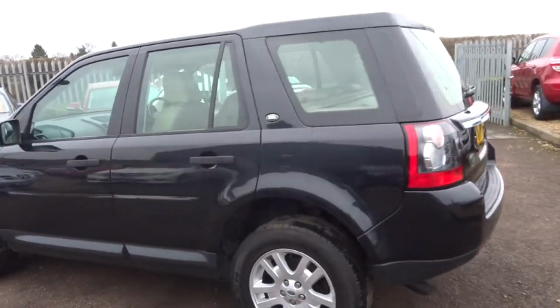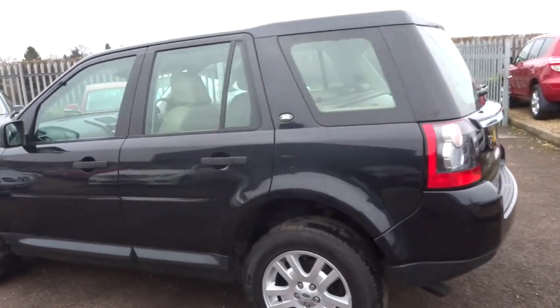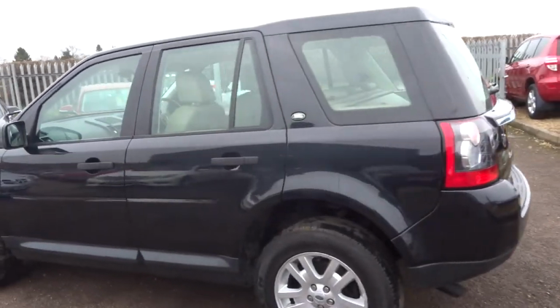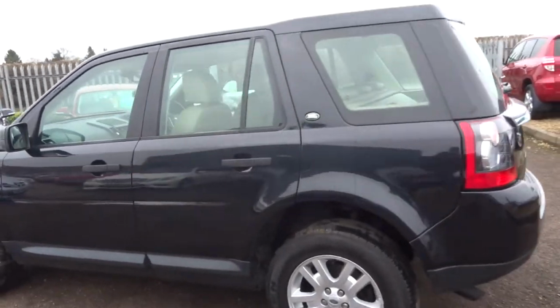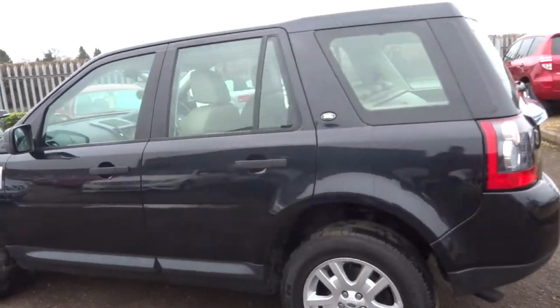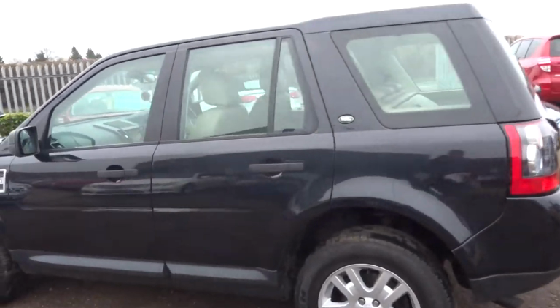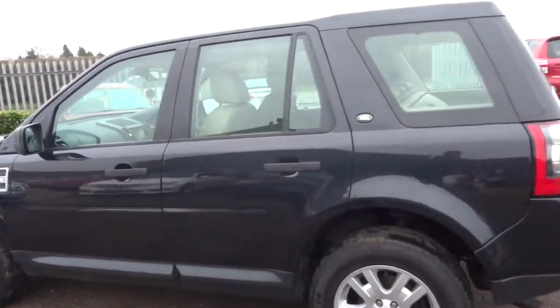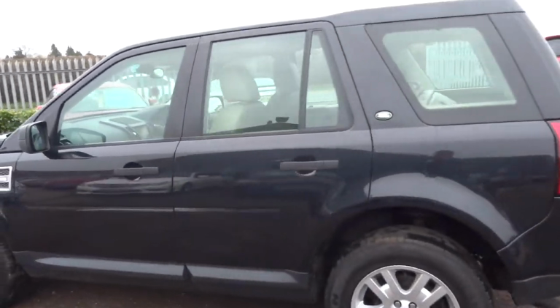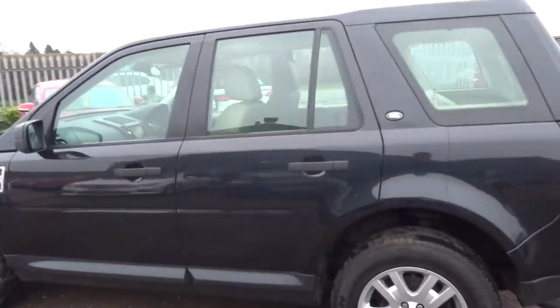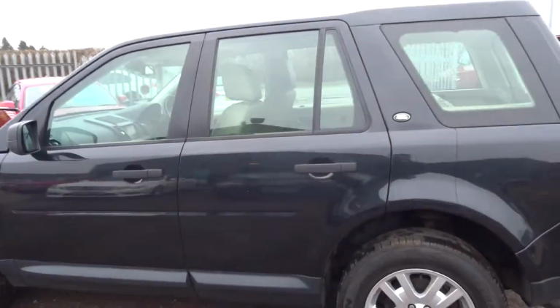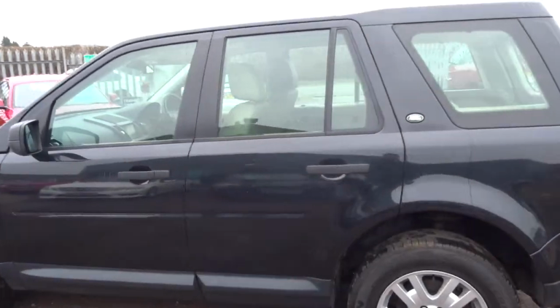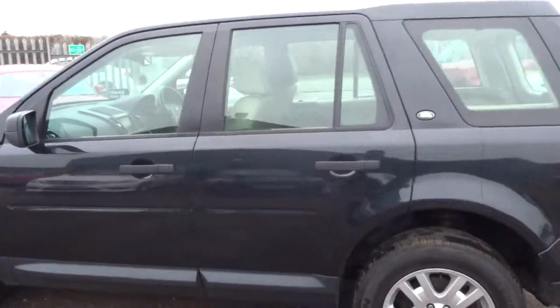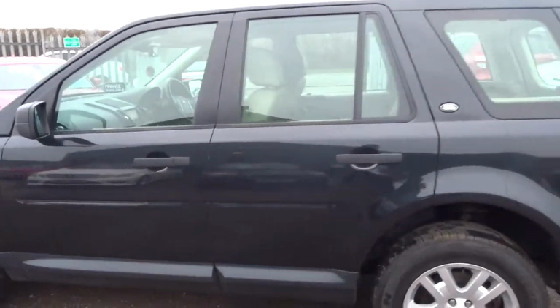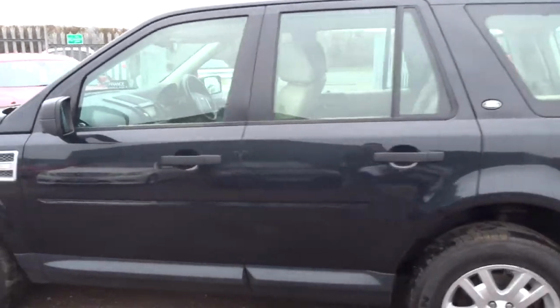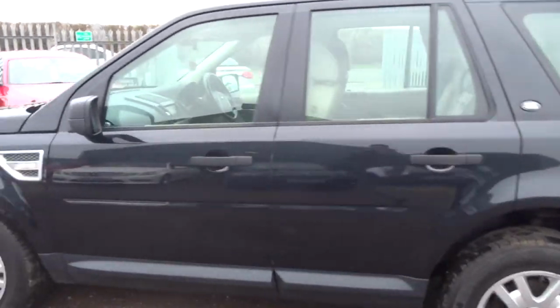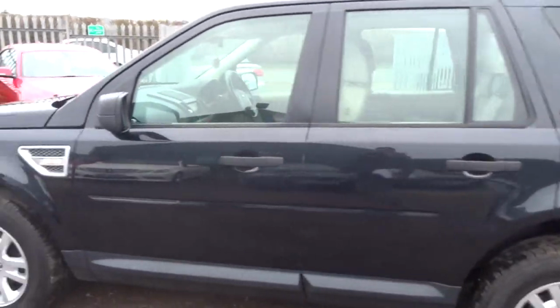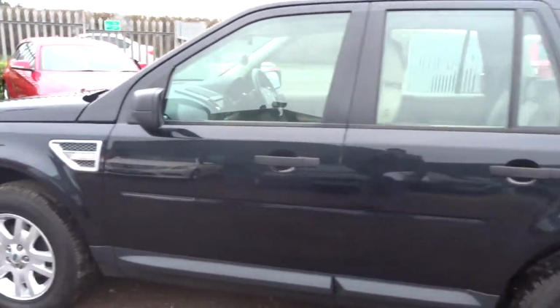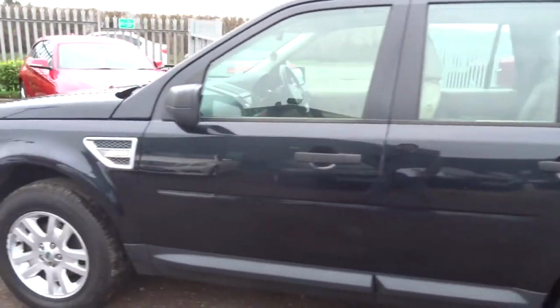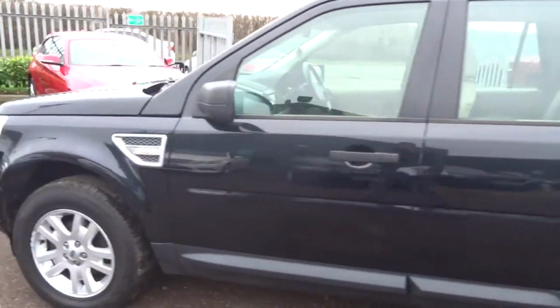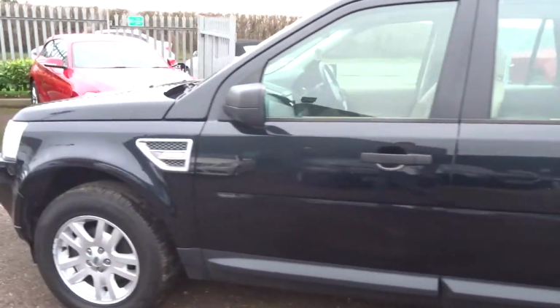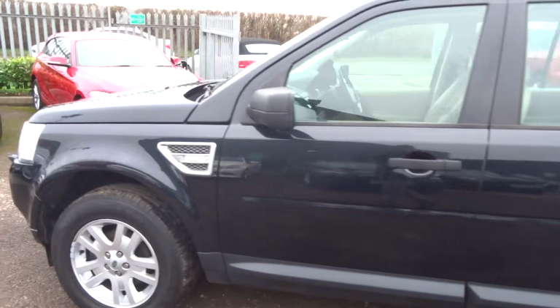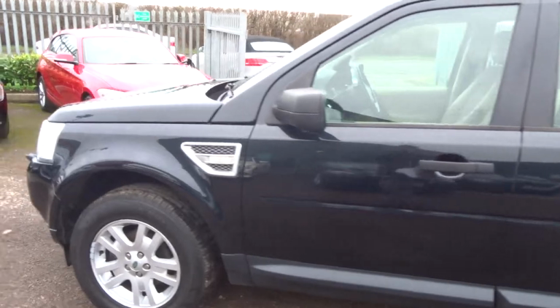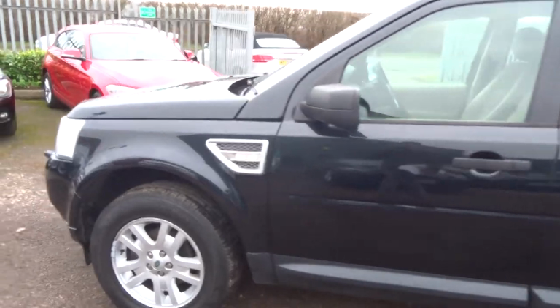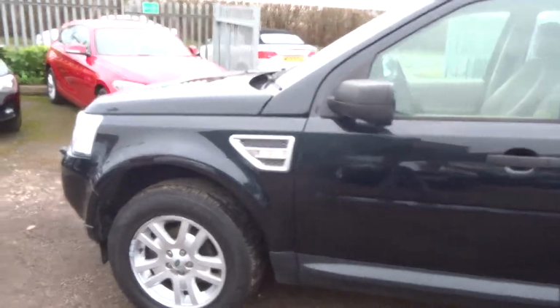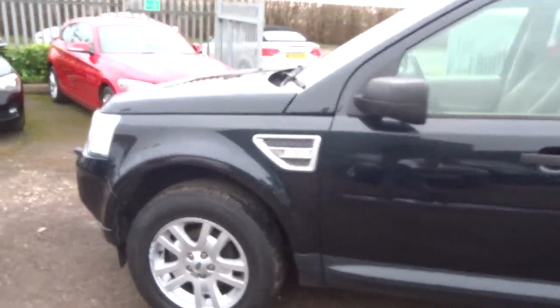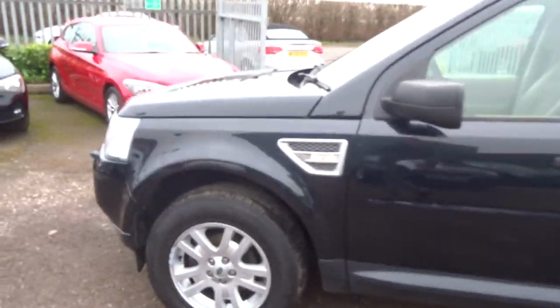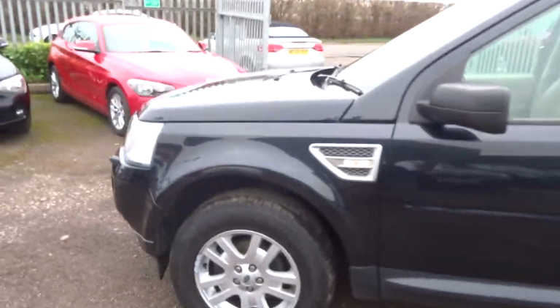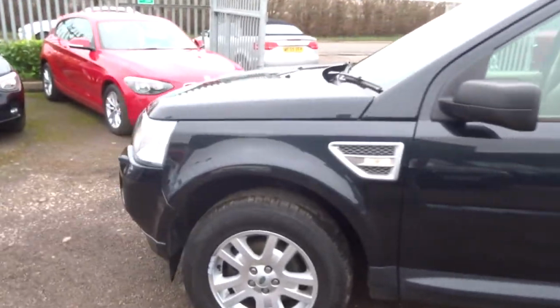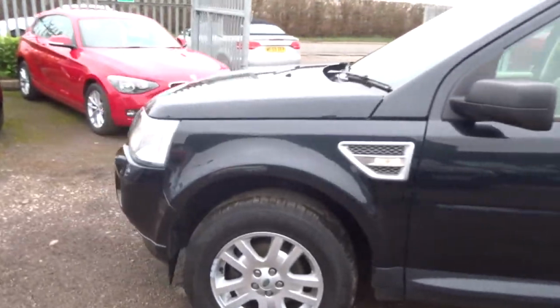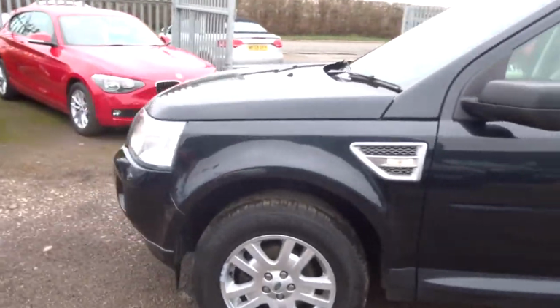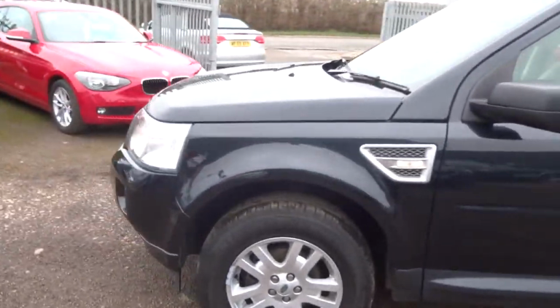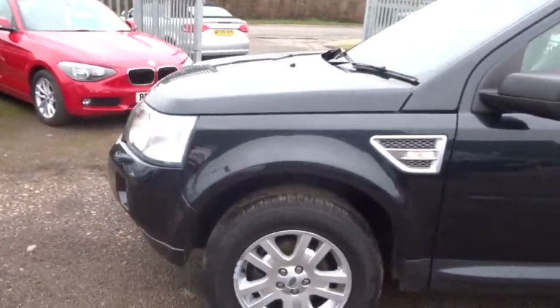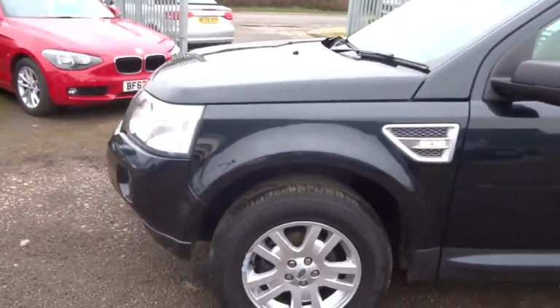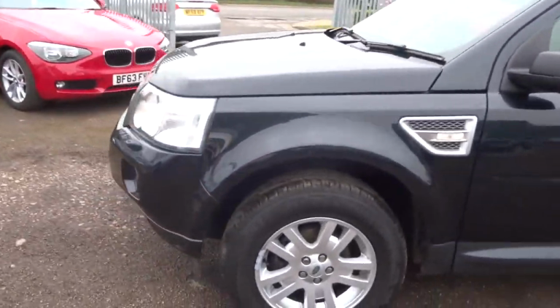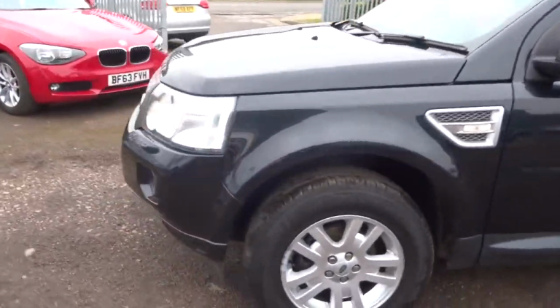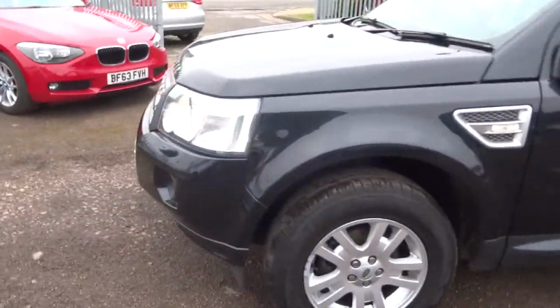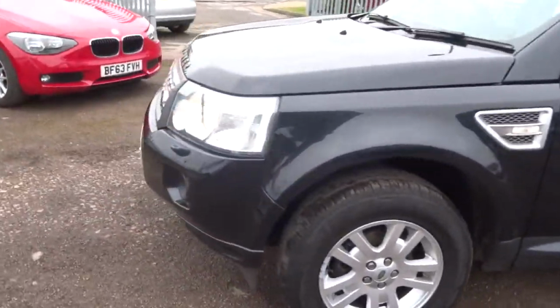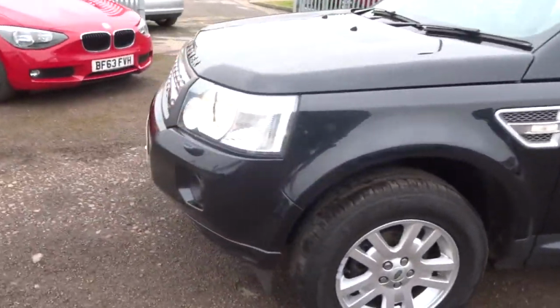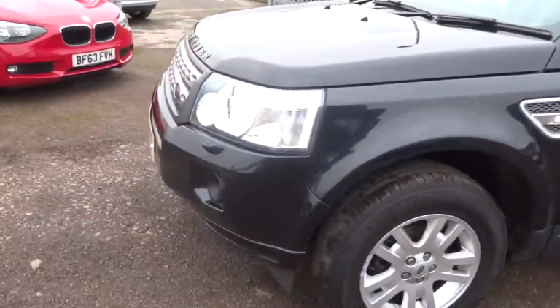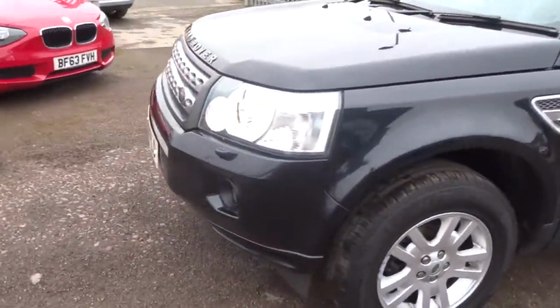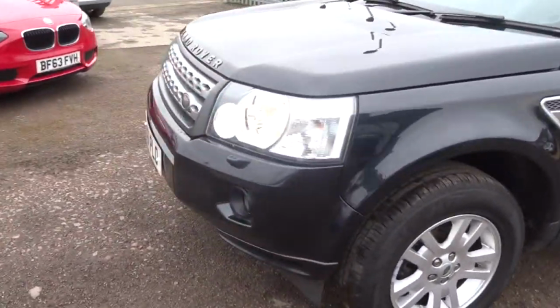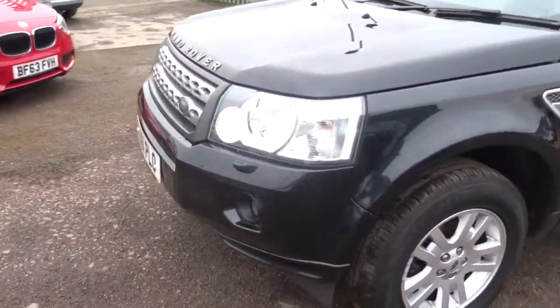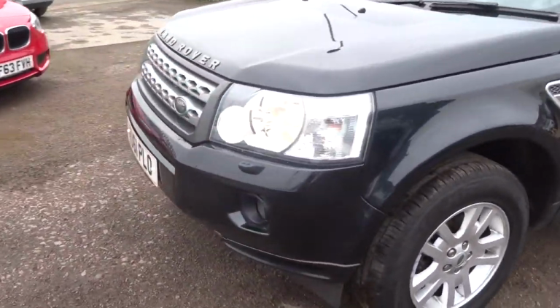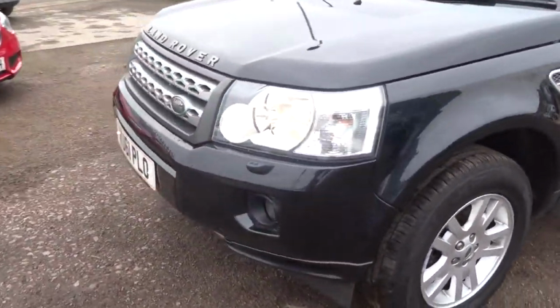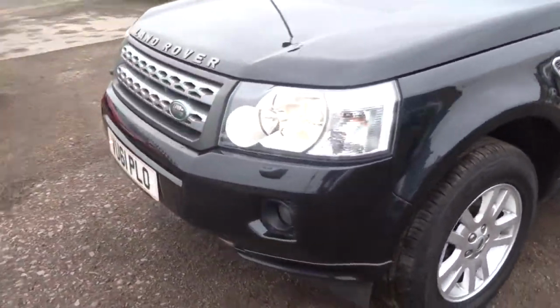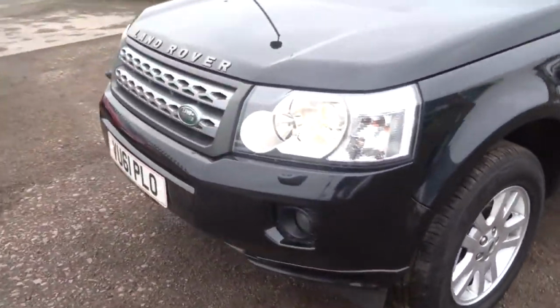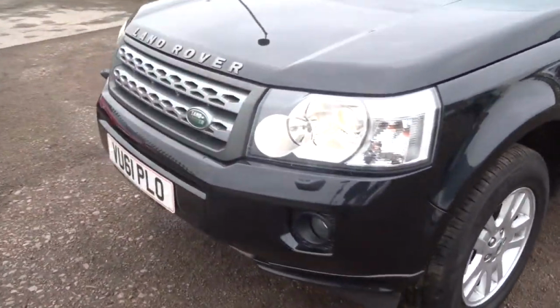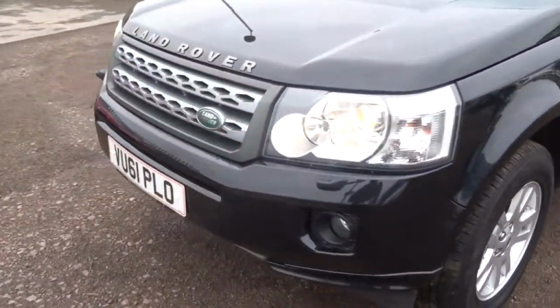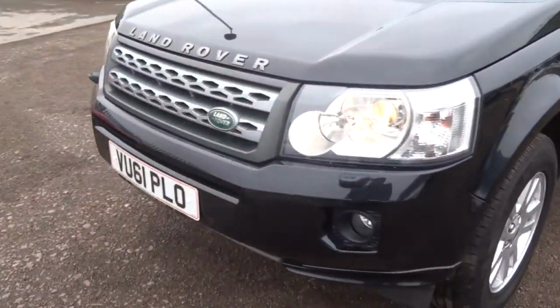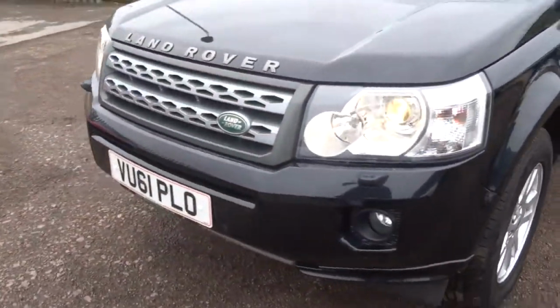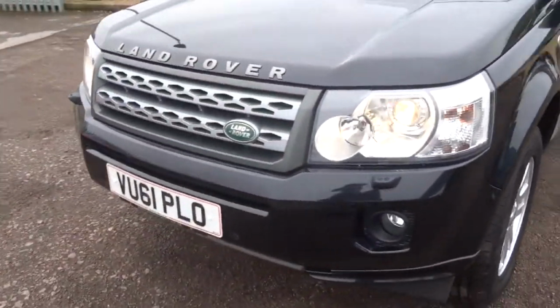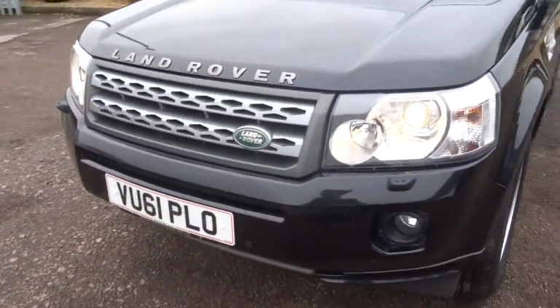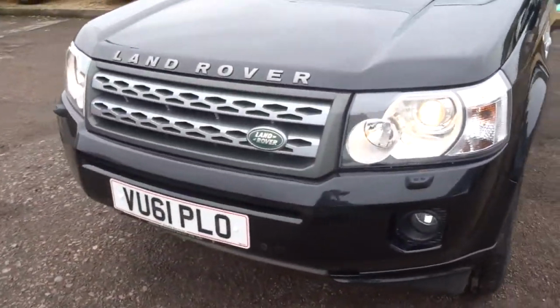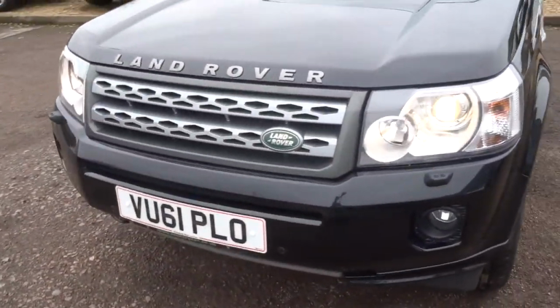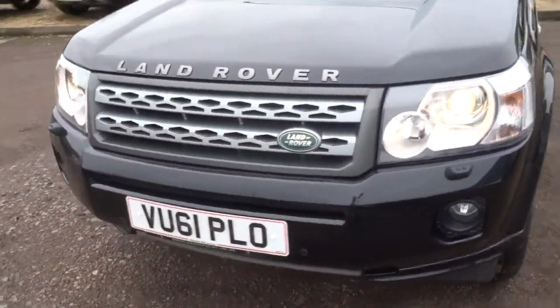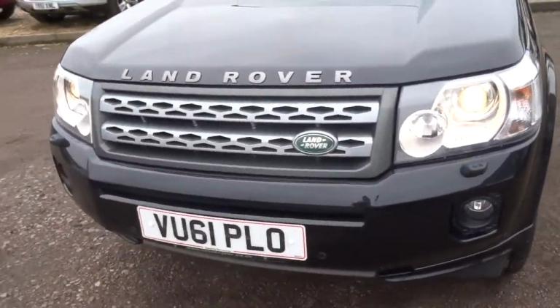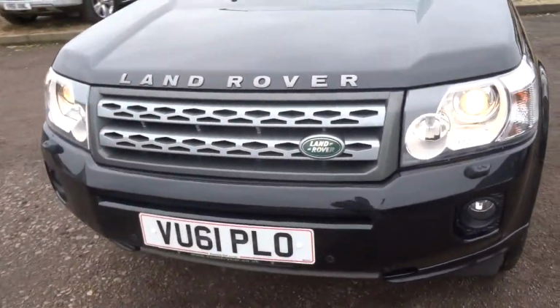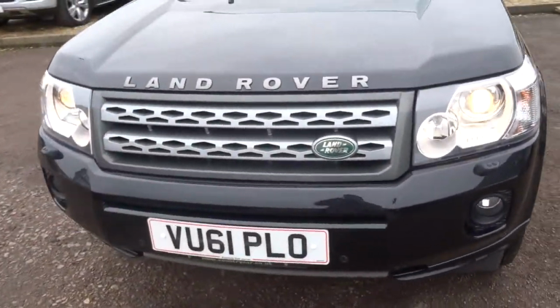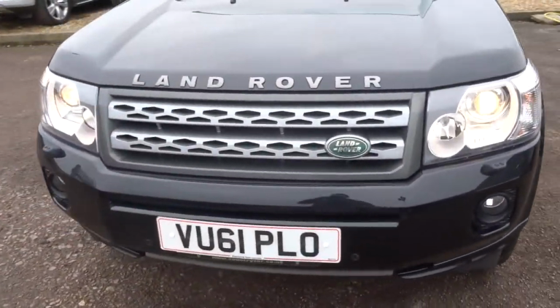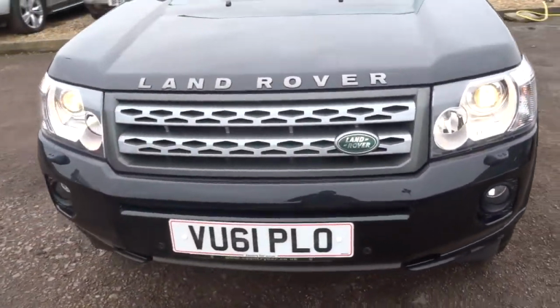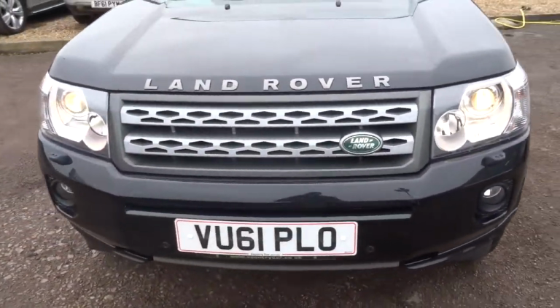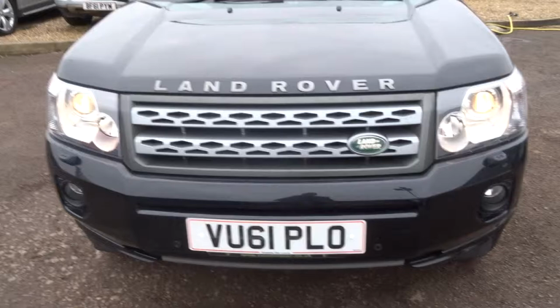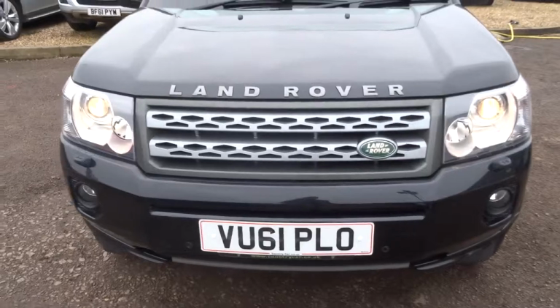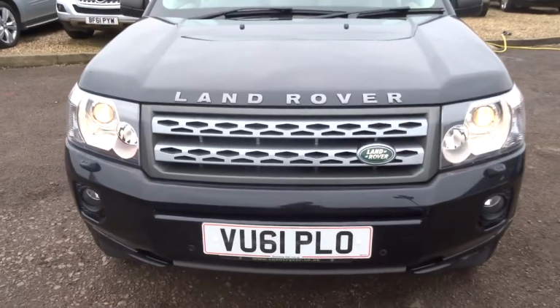Lovely Land Rover alloy wheels. Front and rear parking sensors.